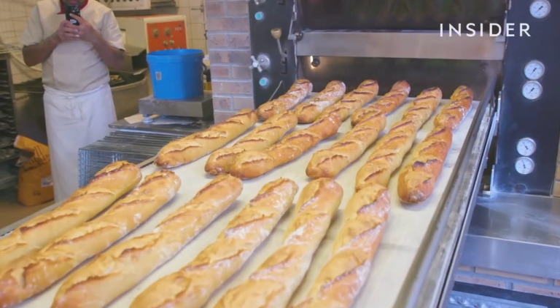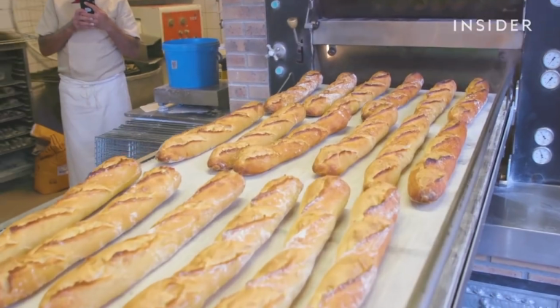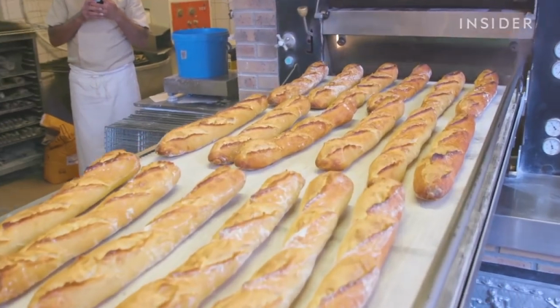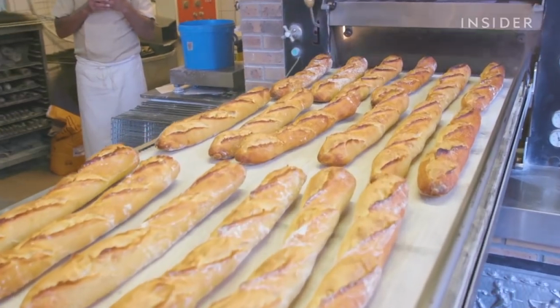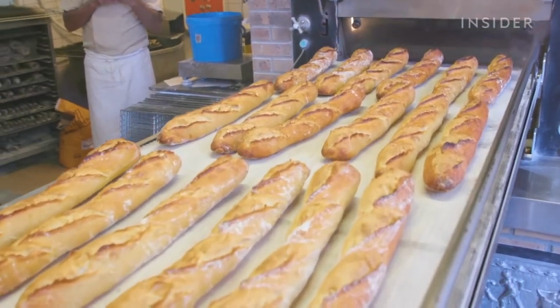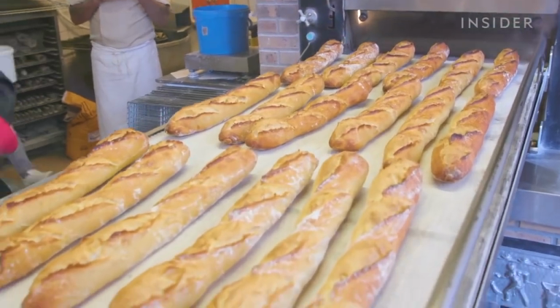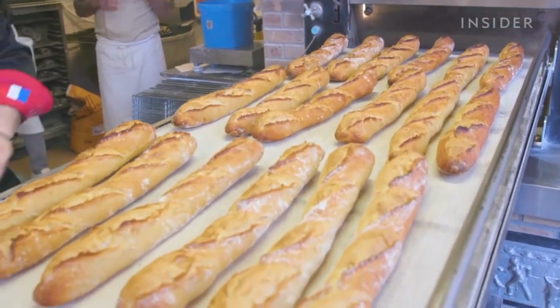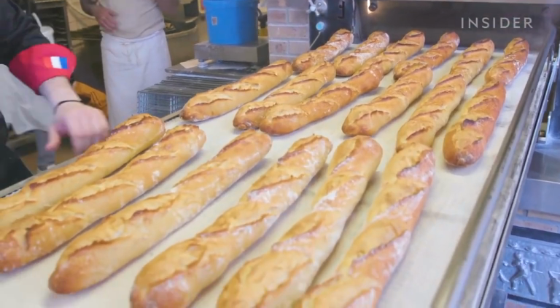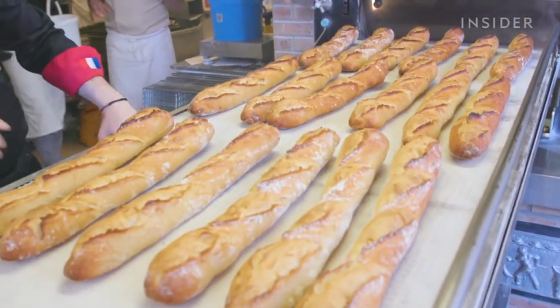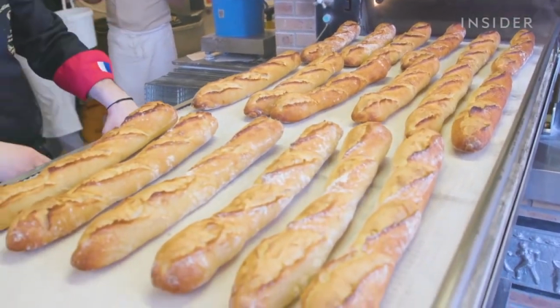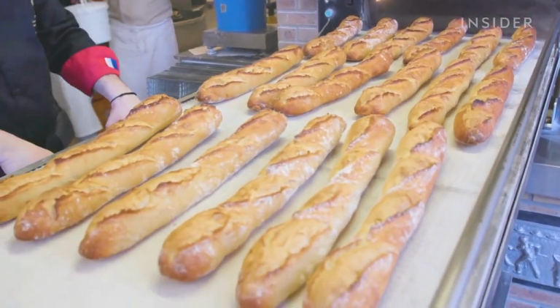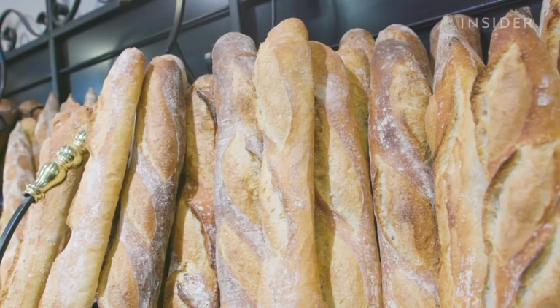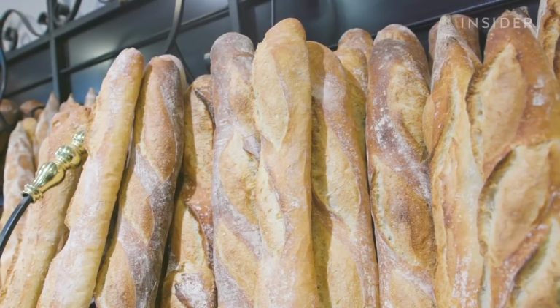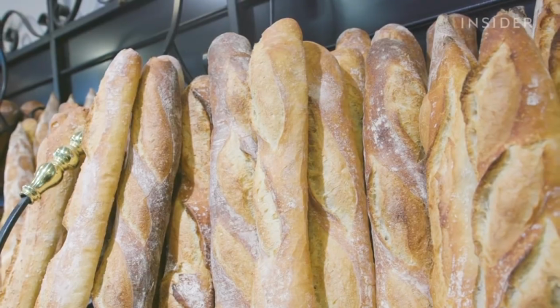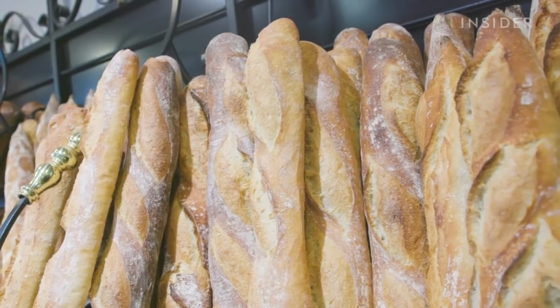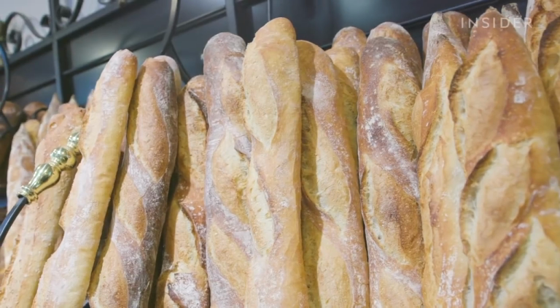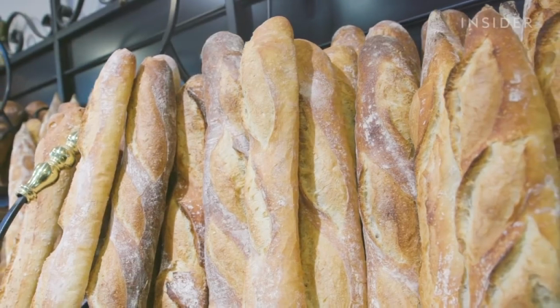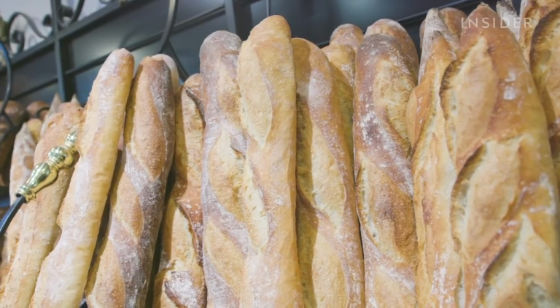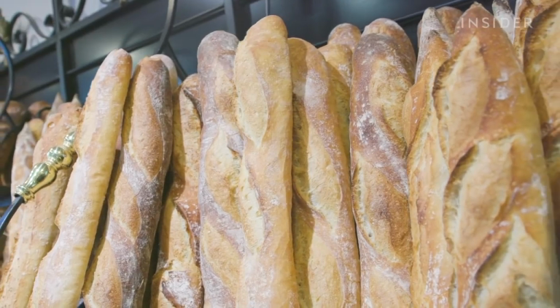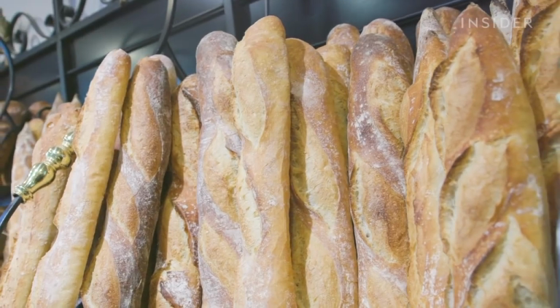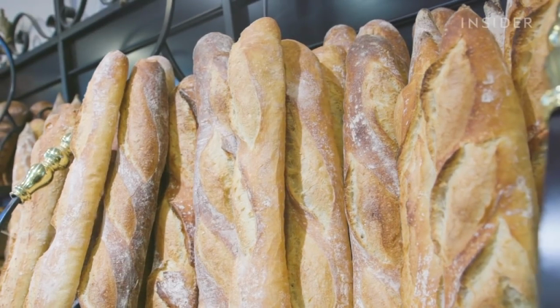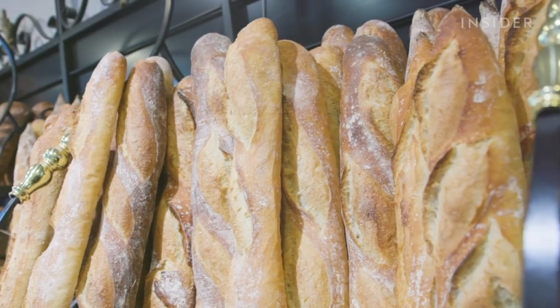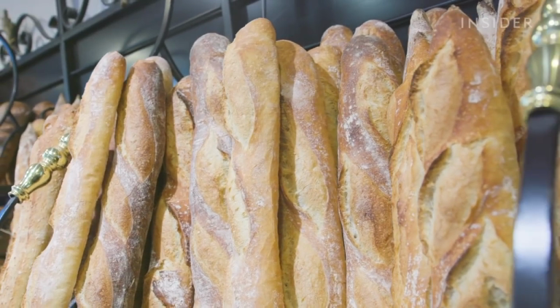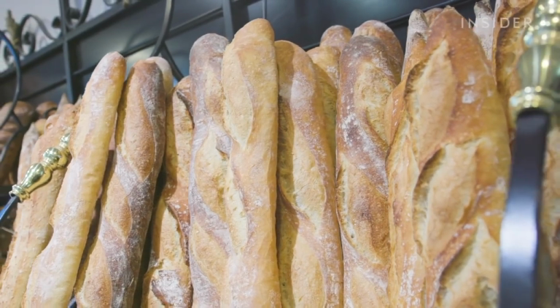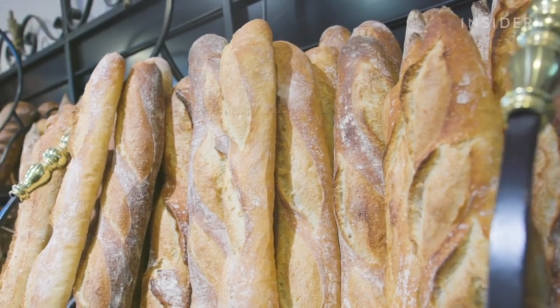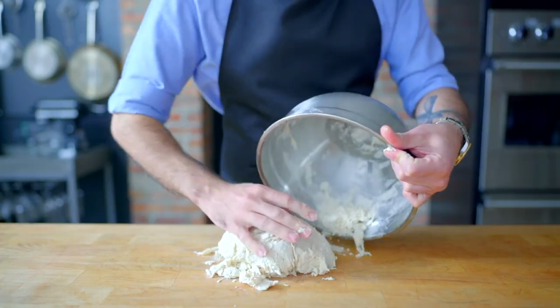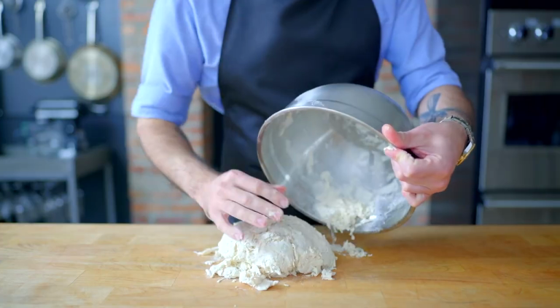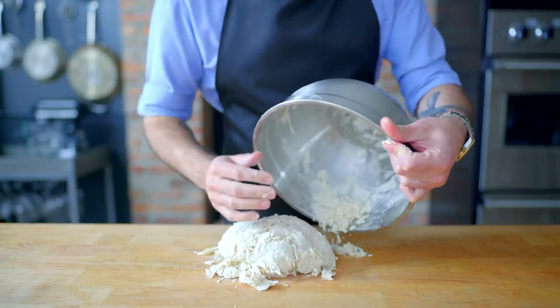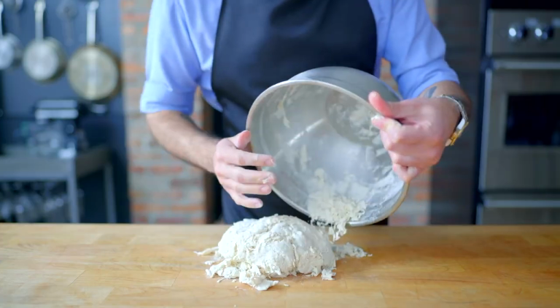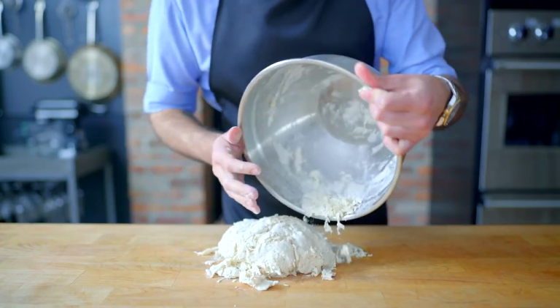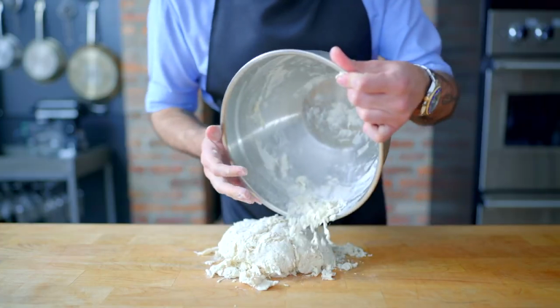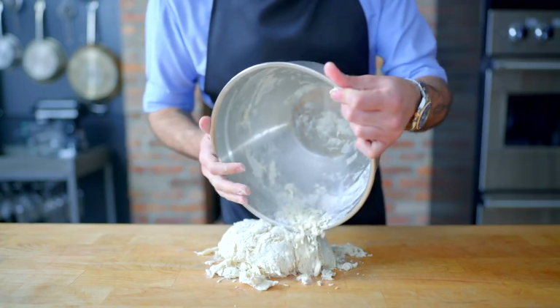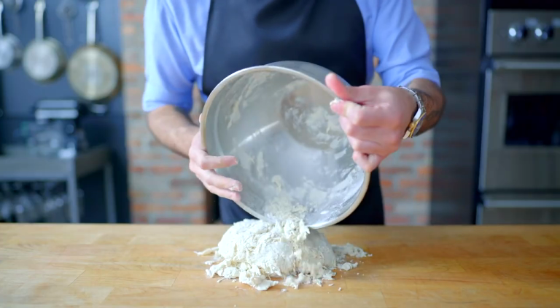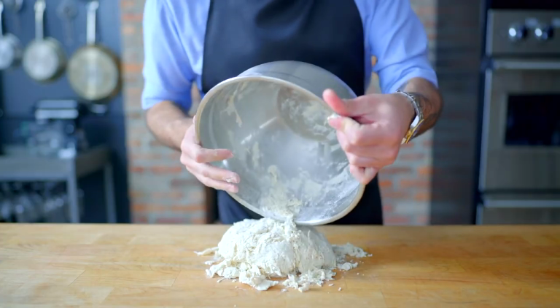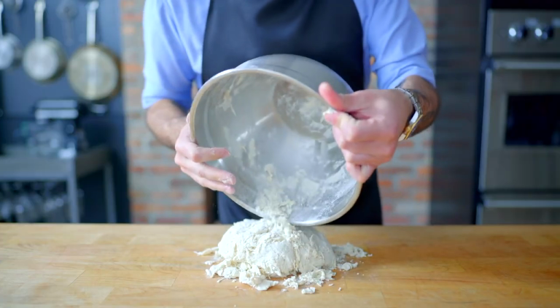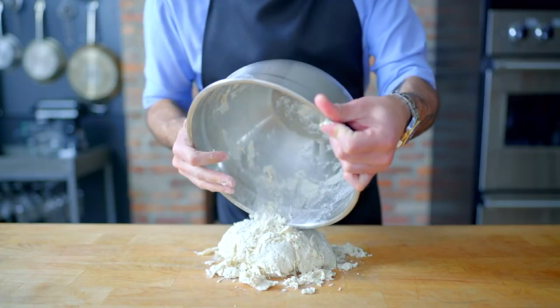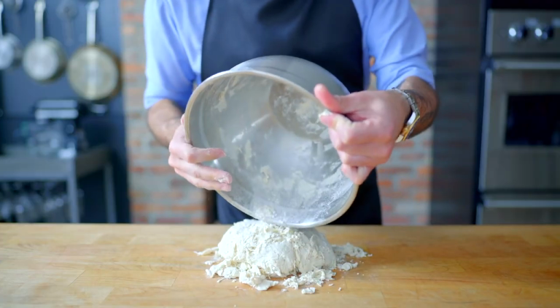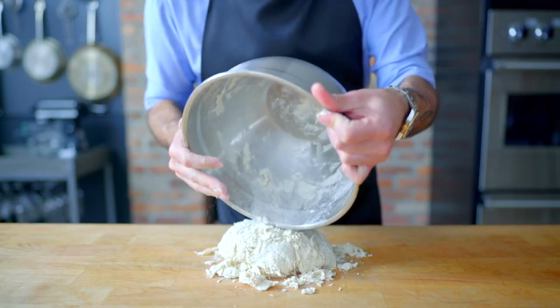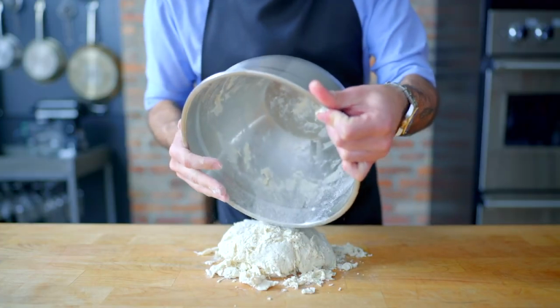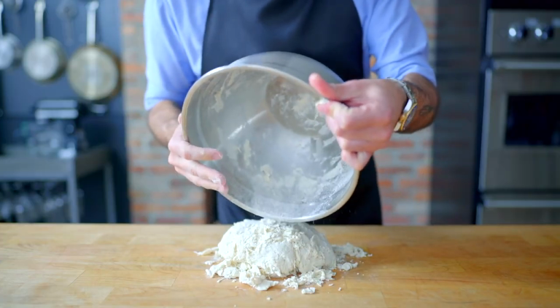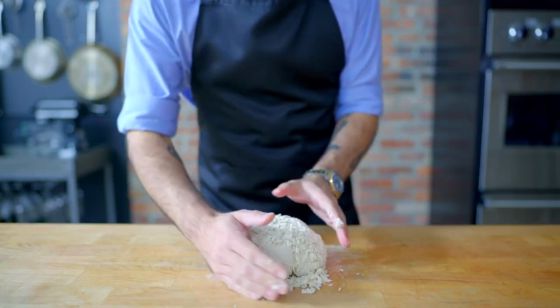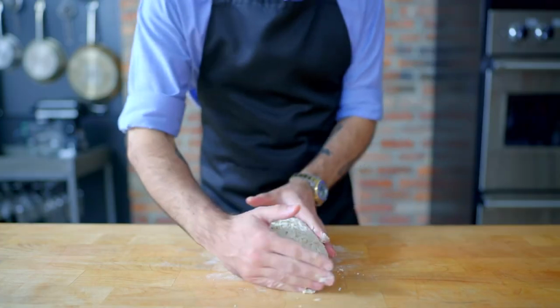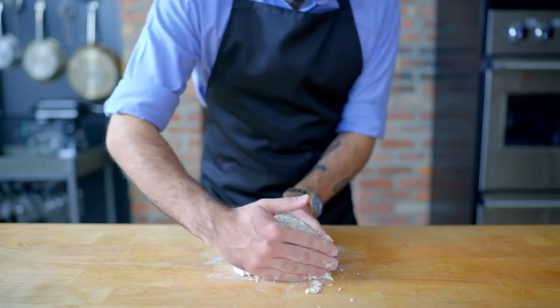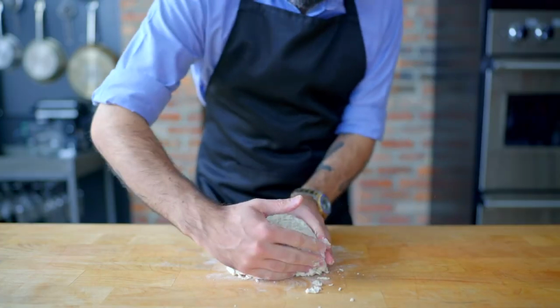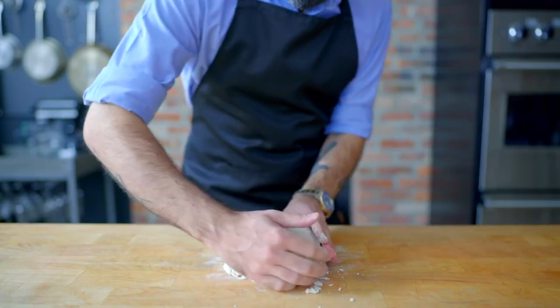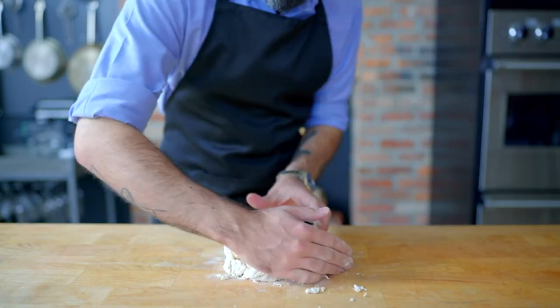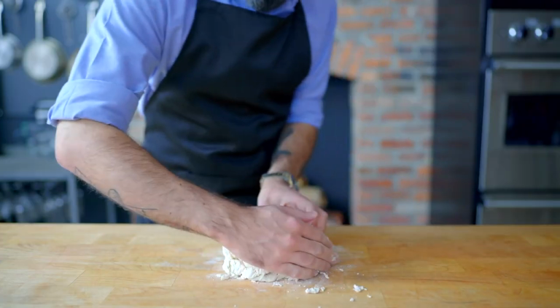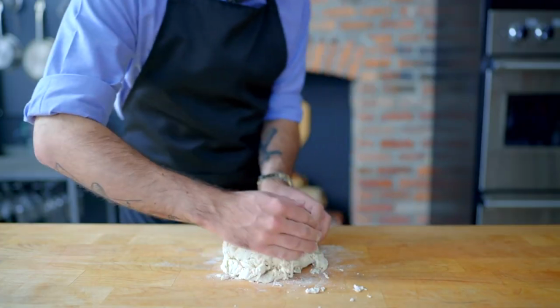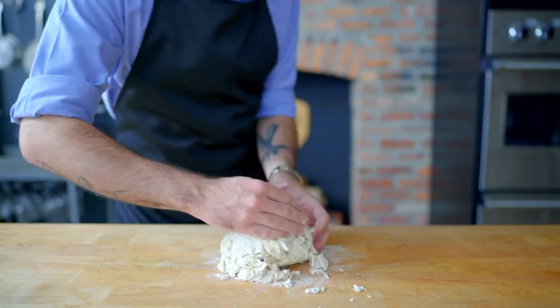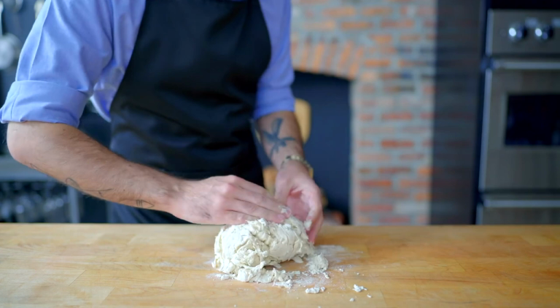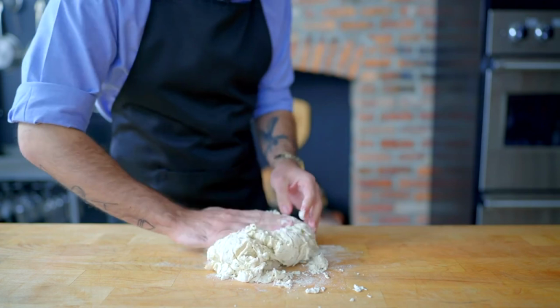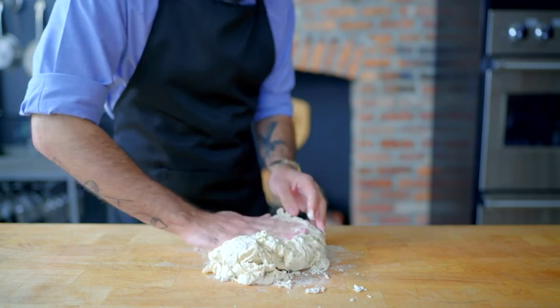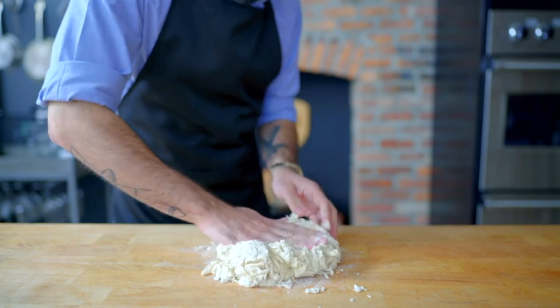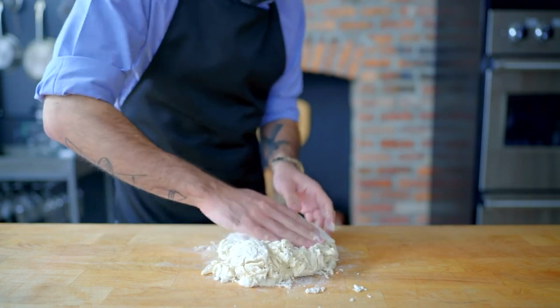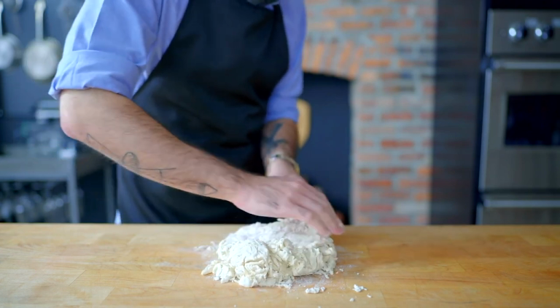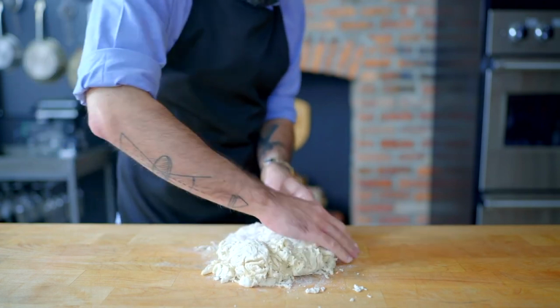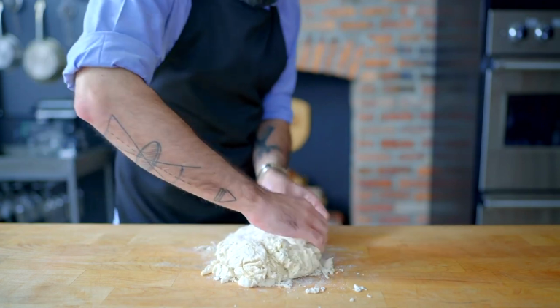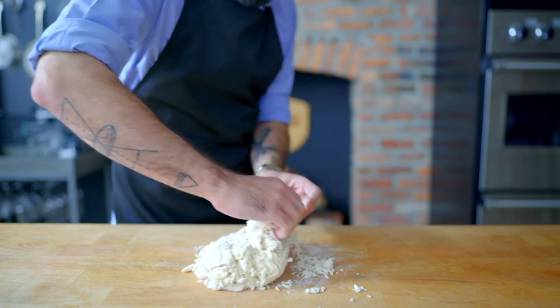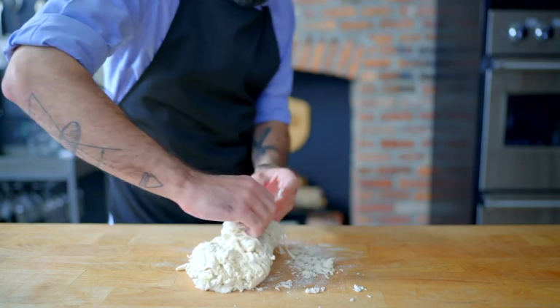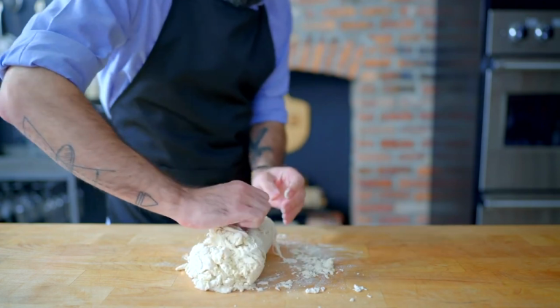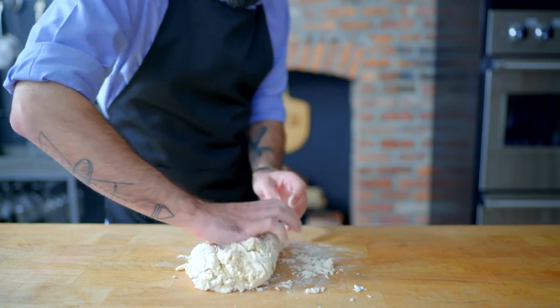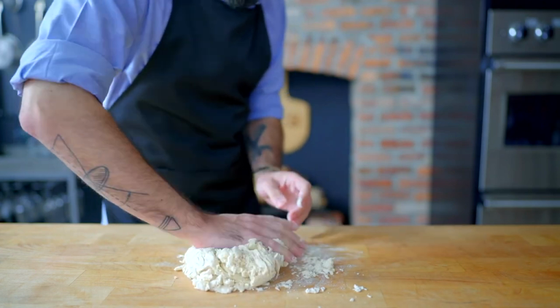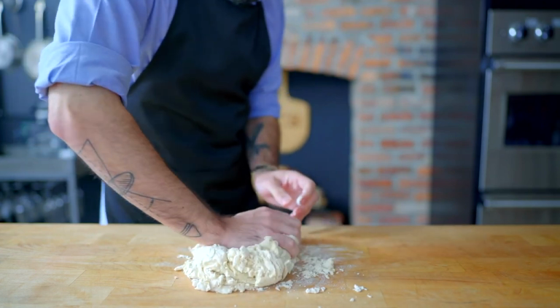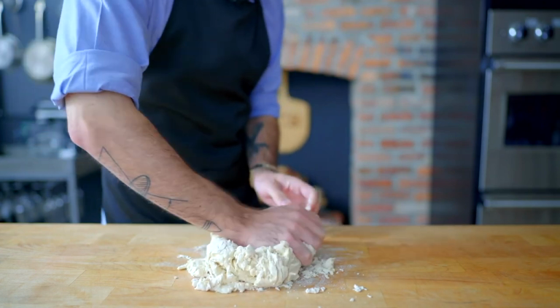I love baguettes. They're a yummy French invention. But making these damn things has got to be so obtuse.